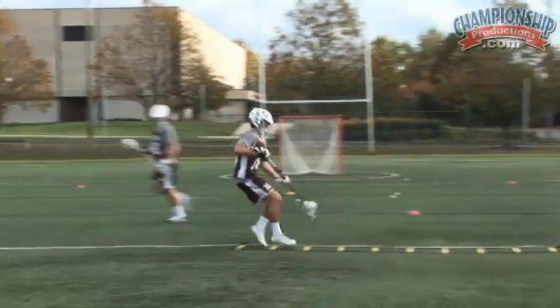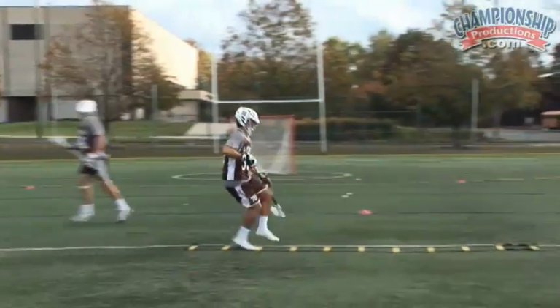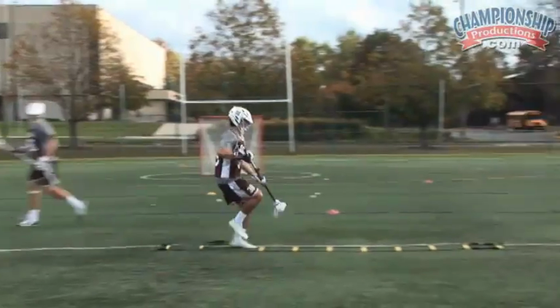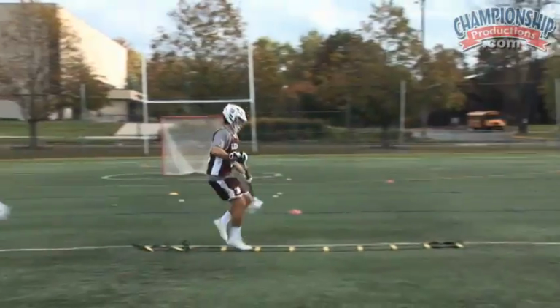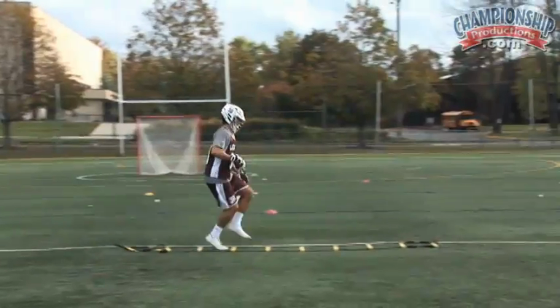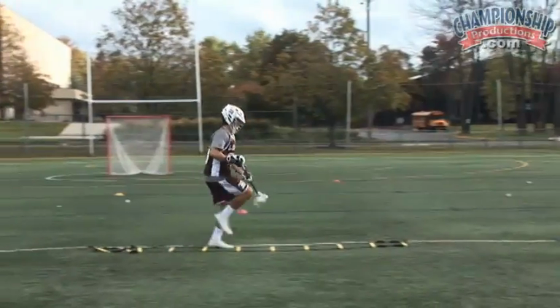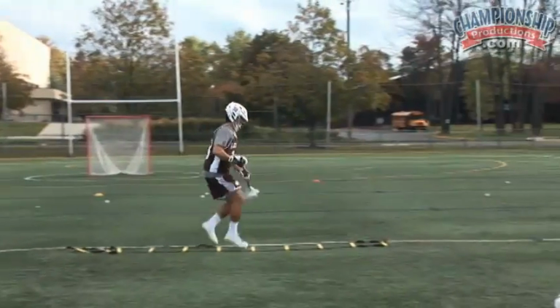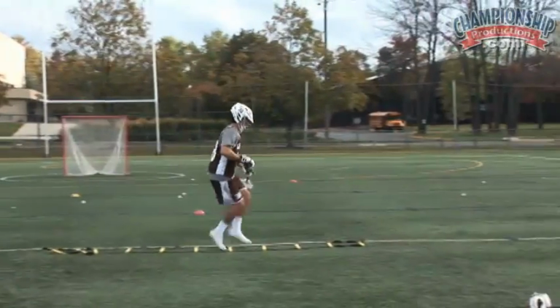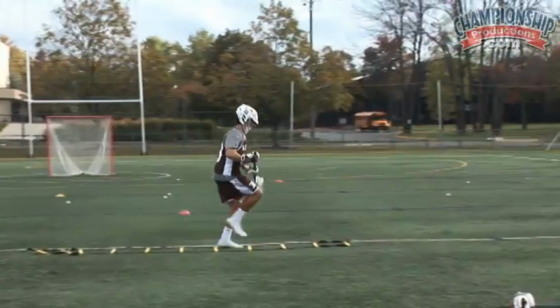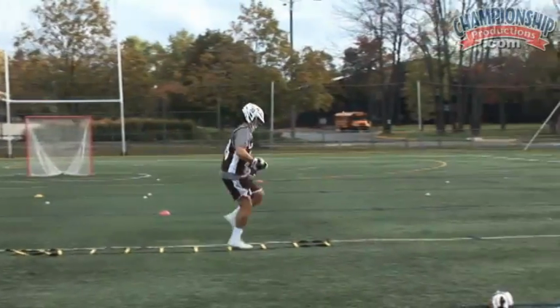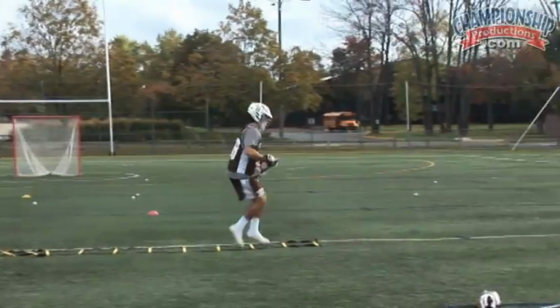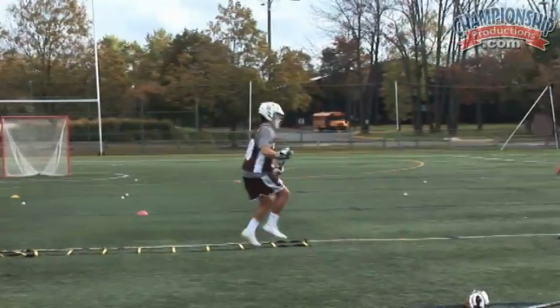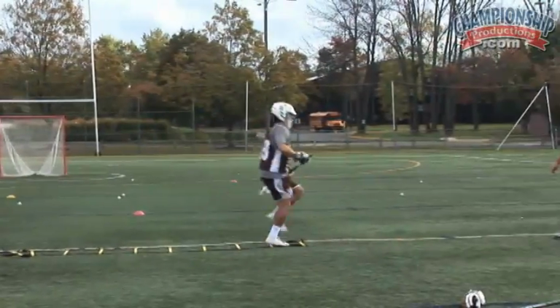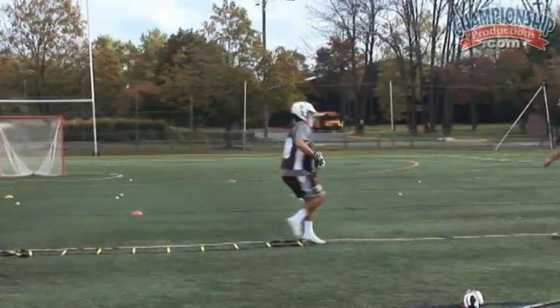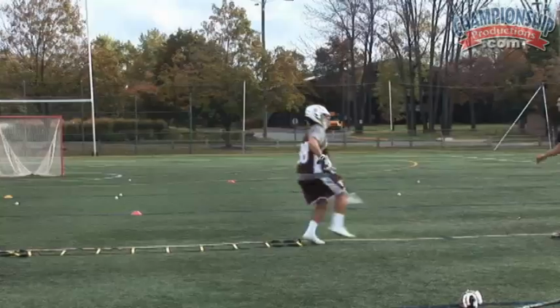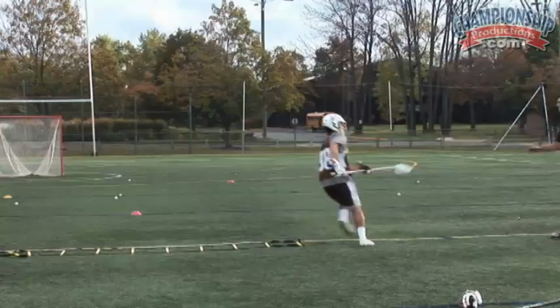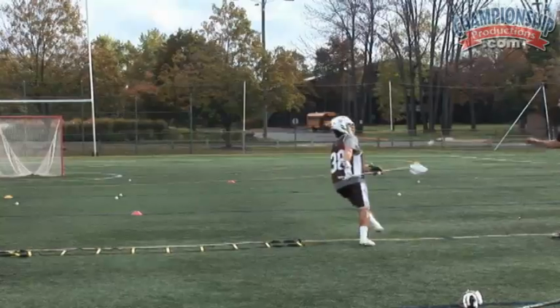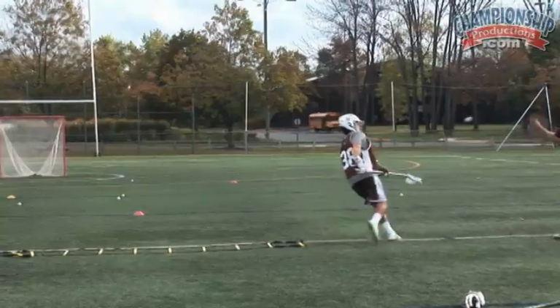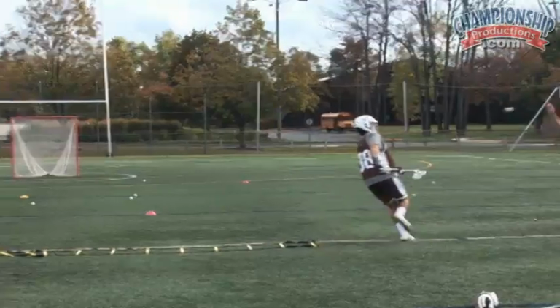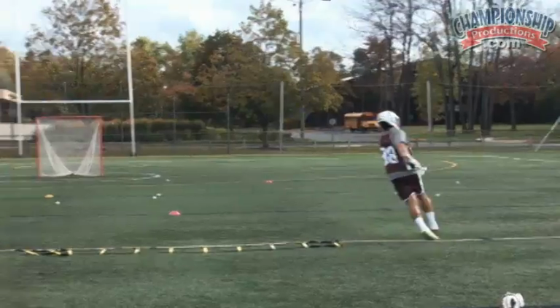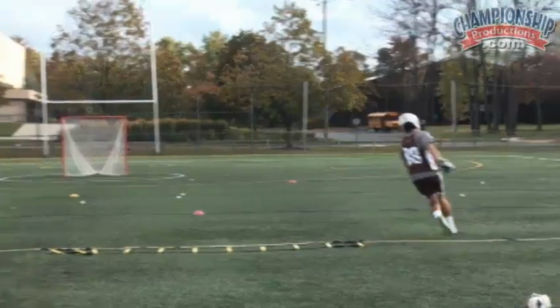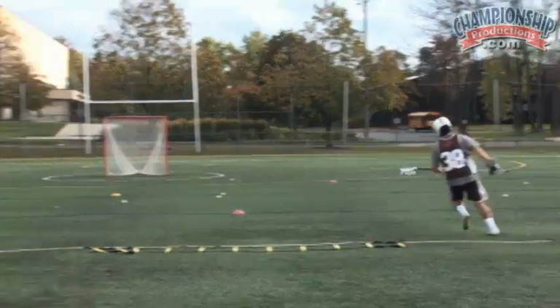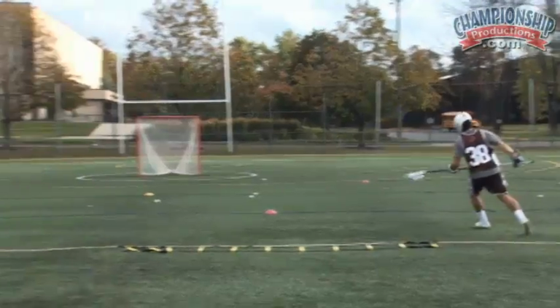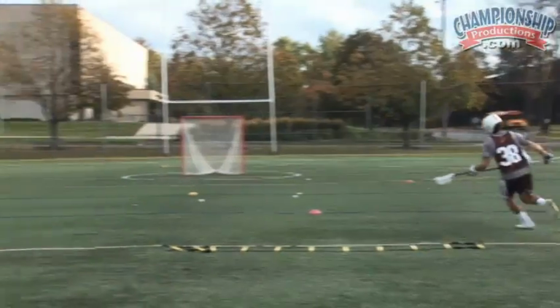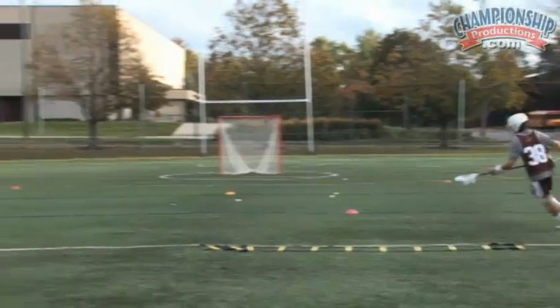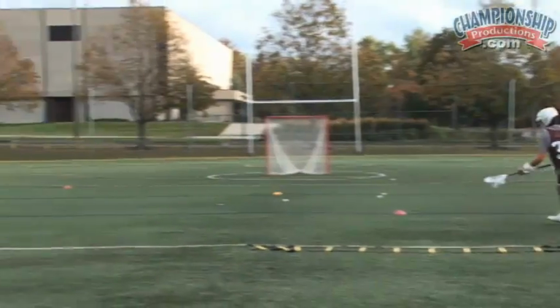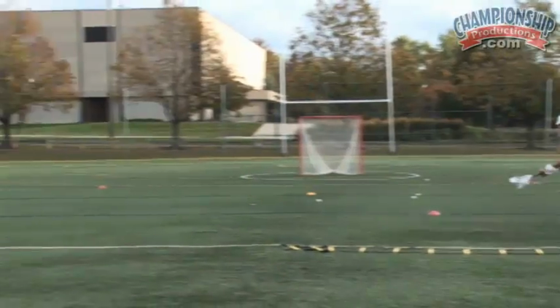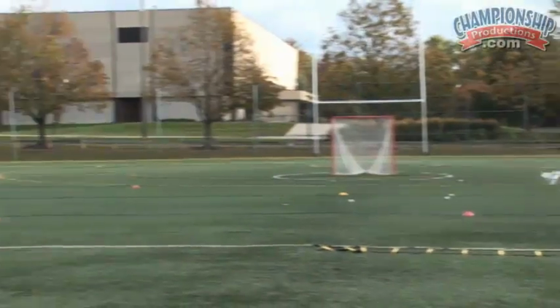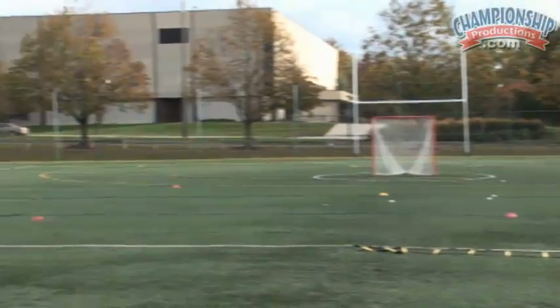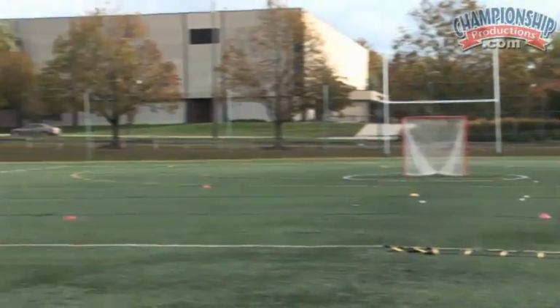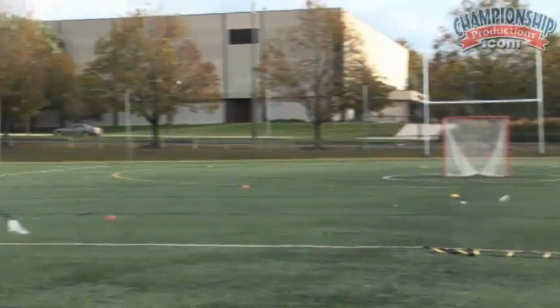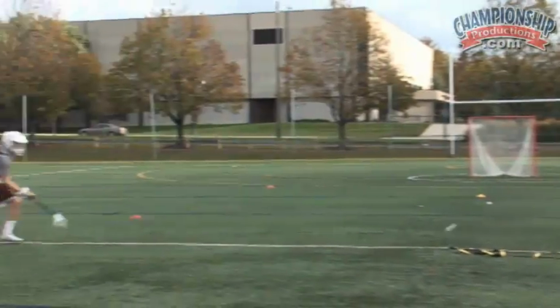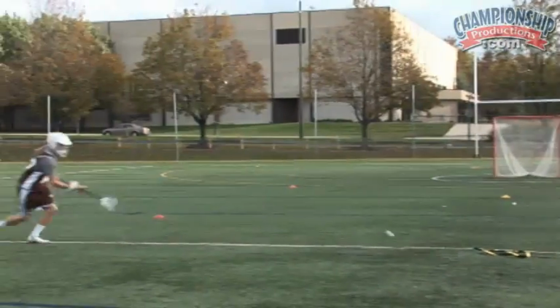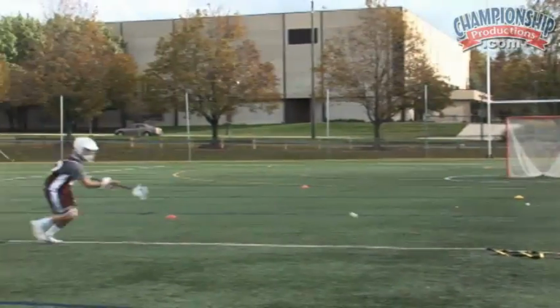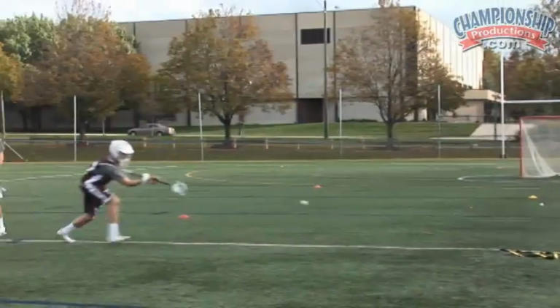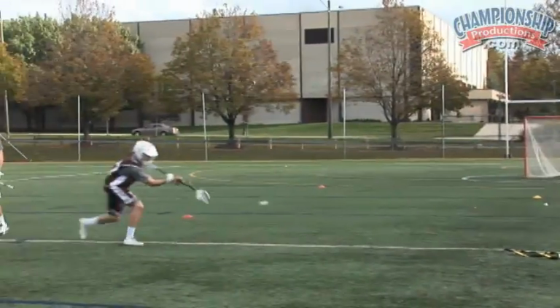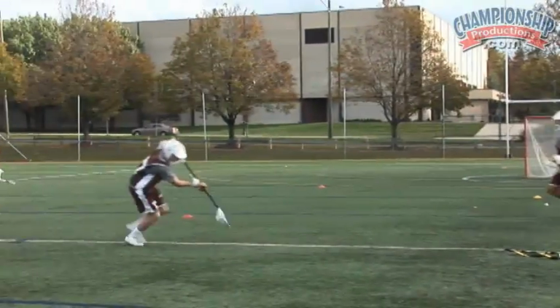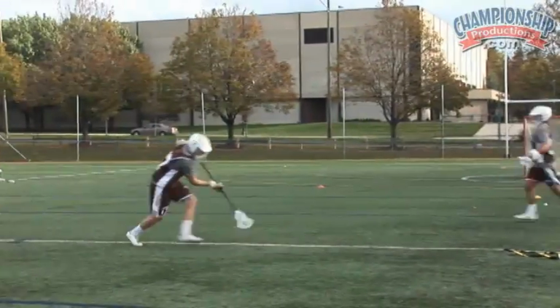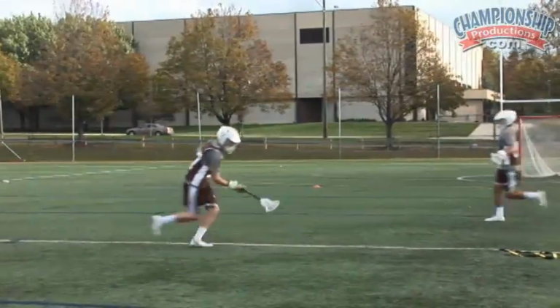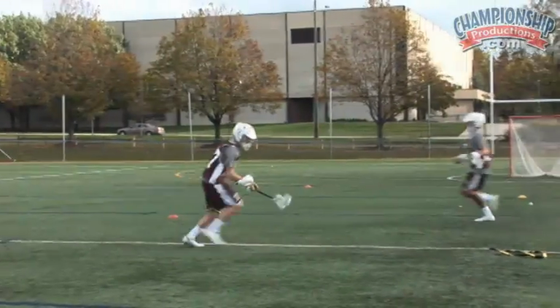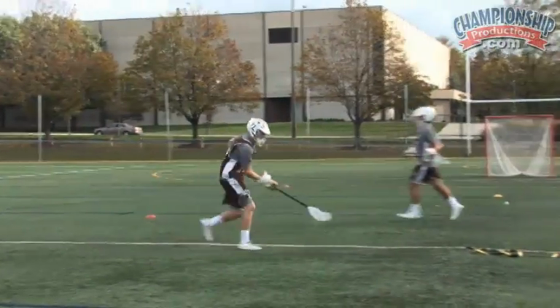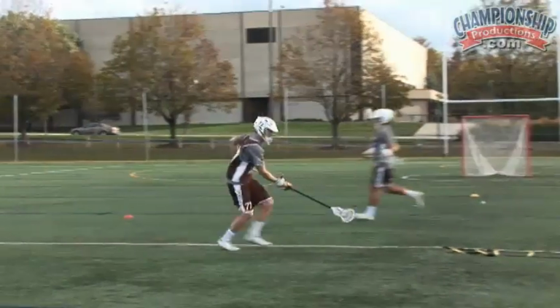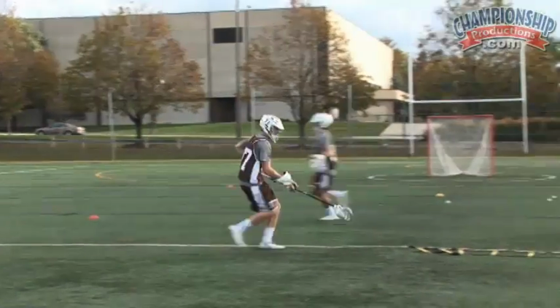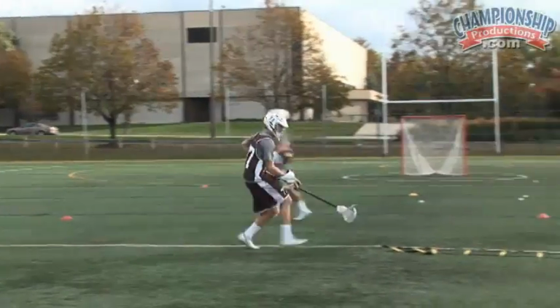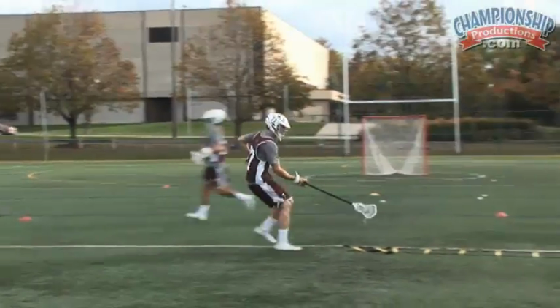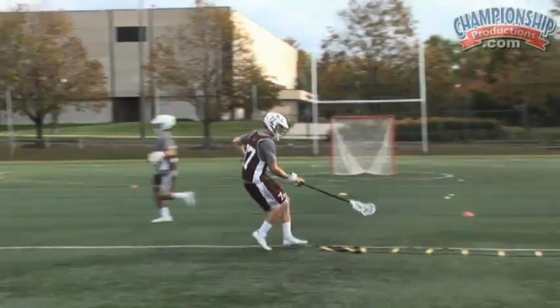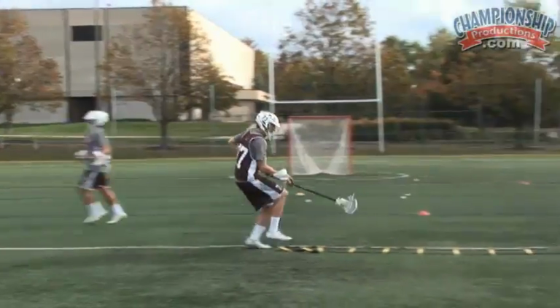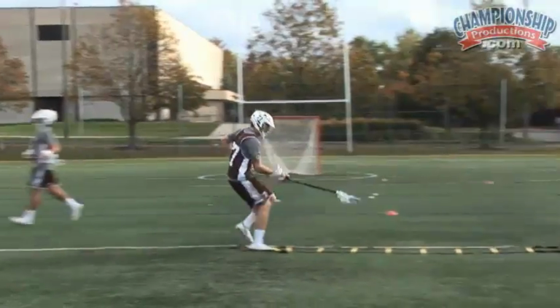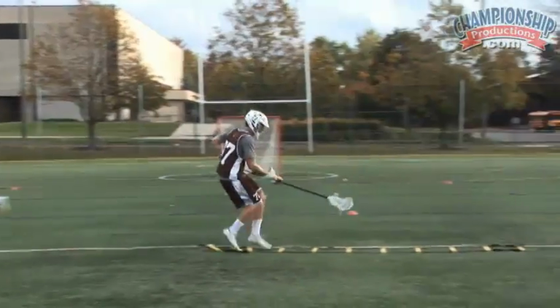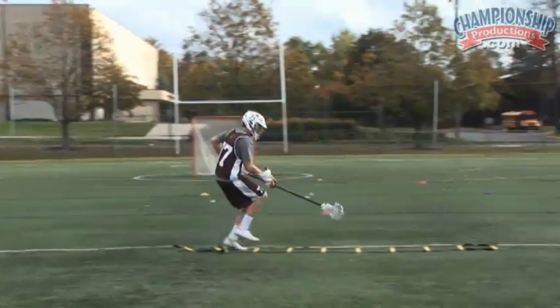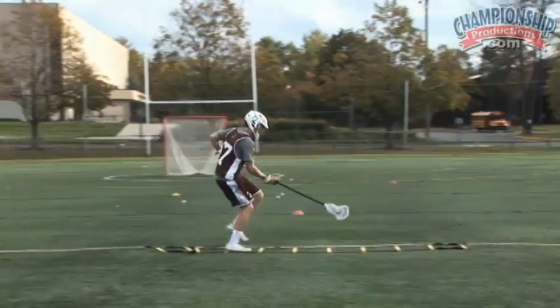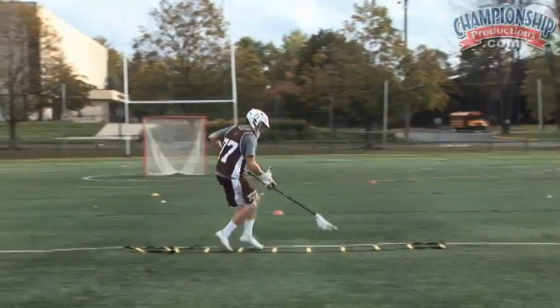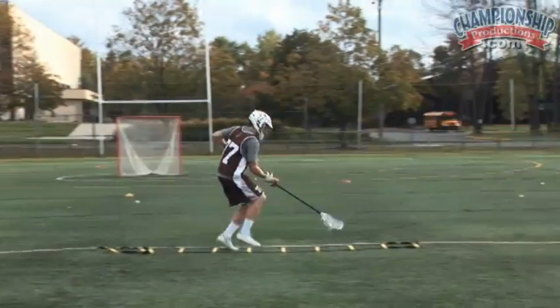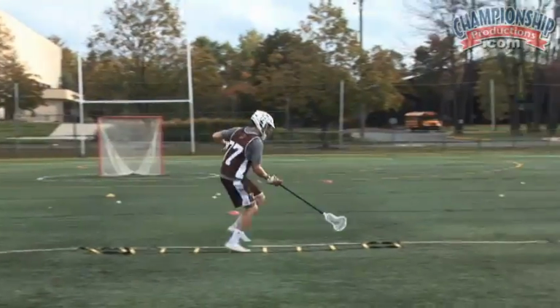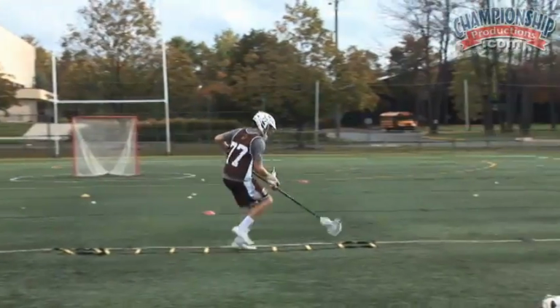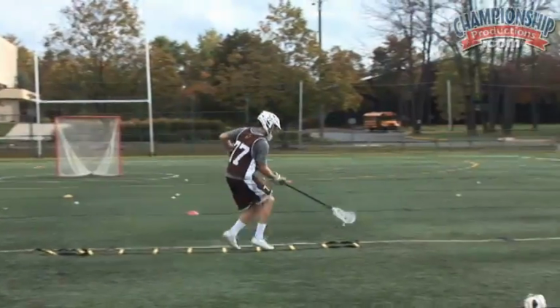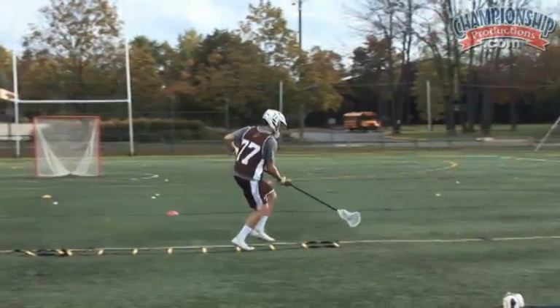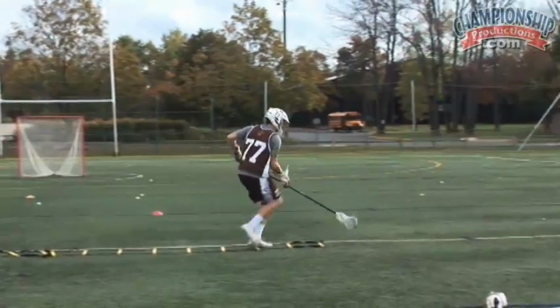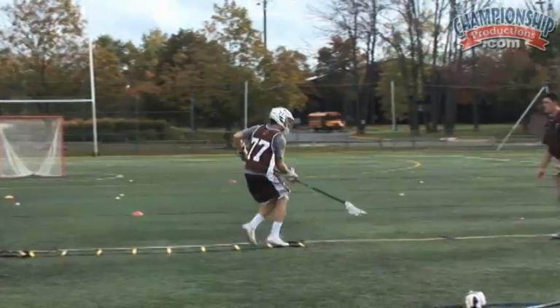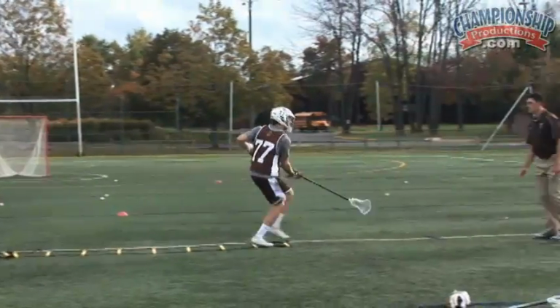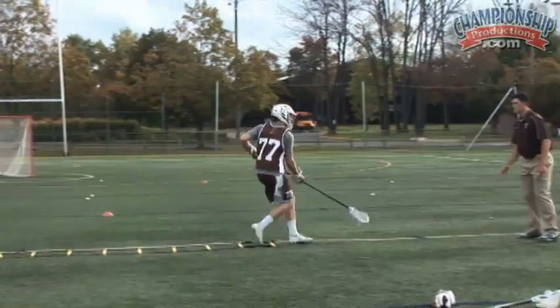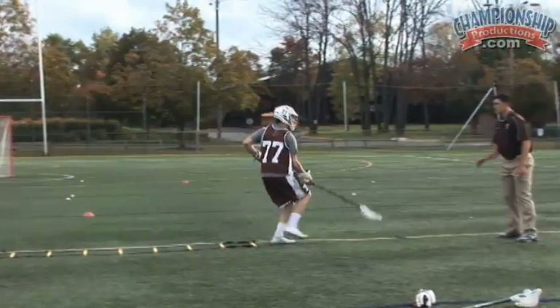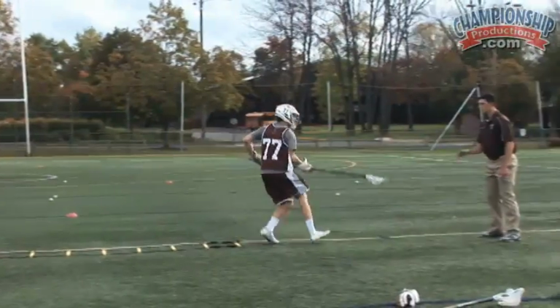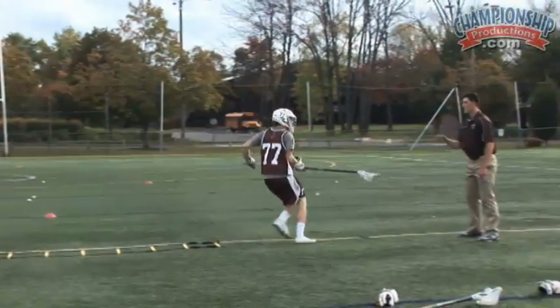Good. Stick low. Good feet. Last one — get through it. Good job.